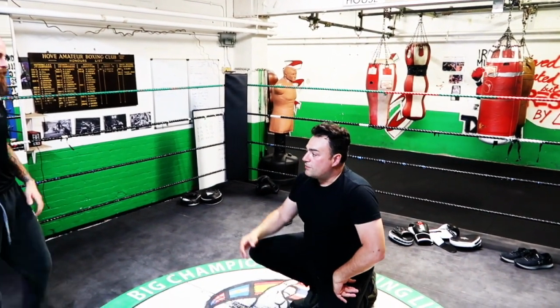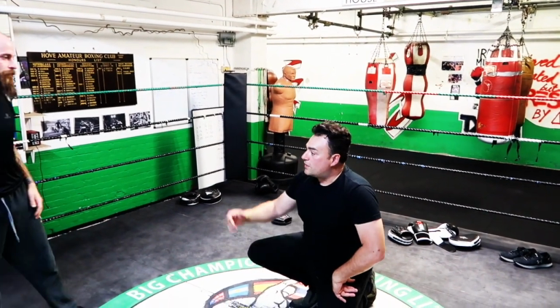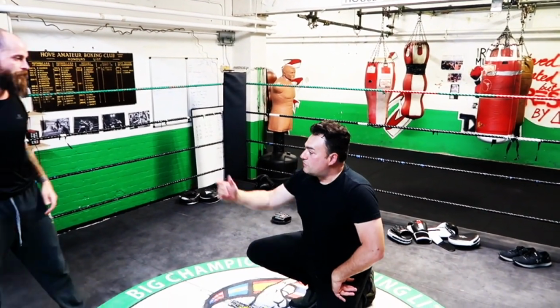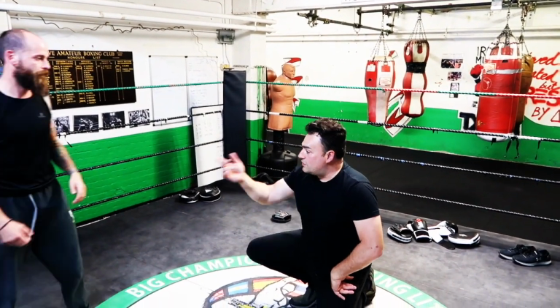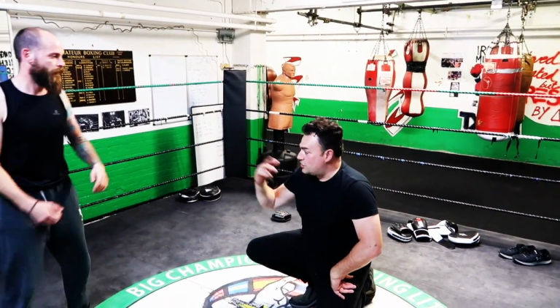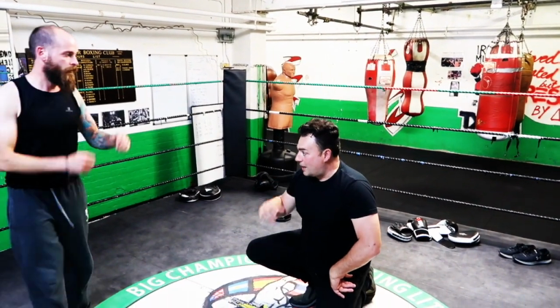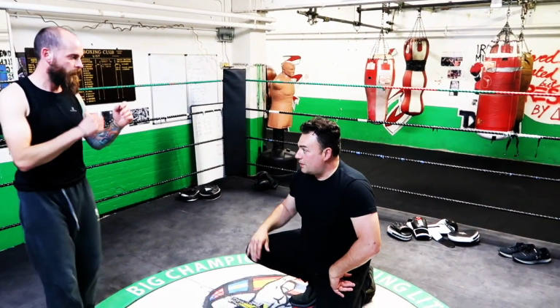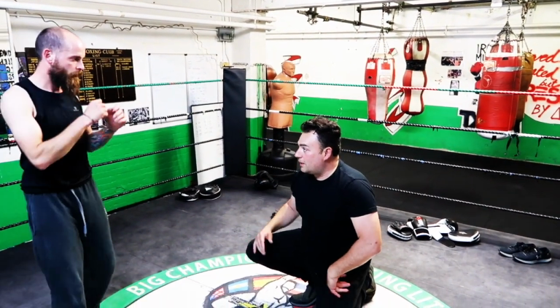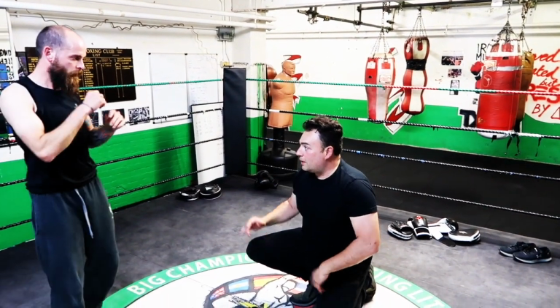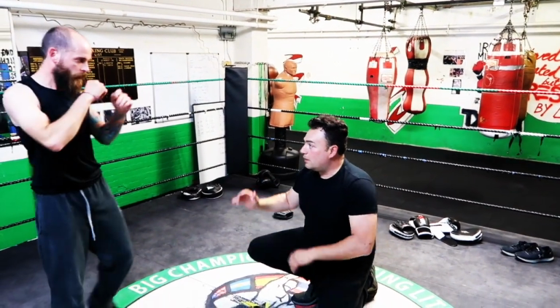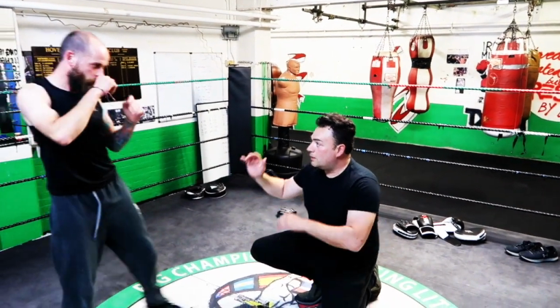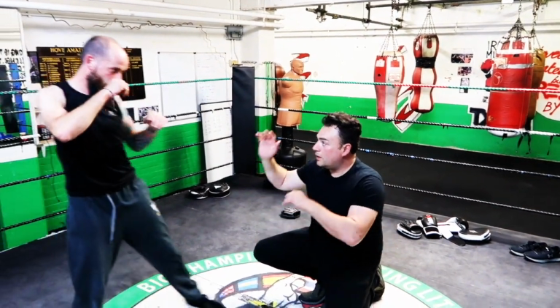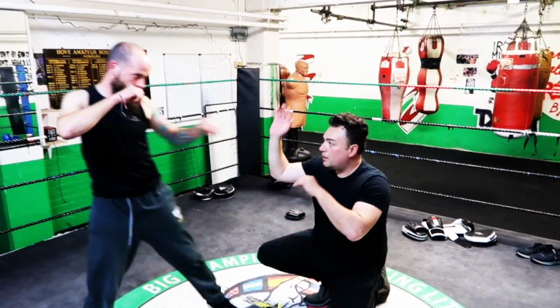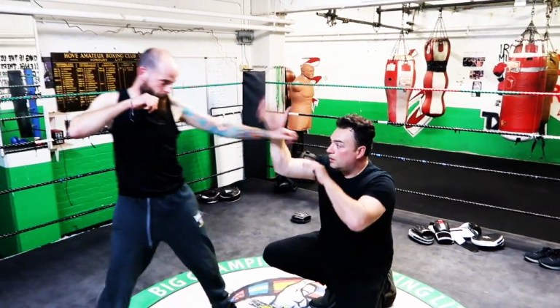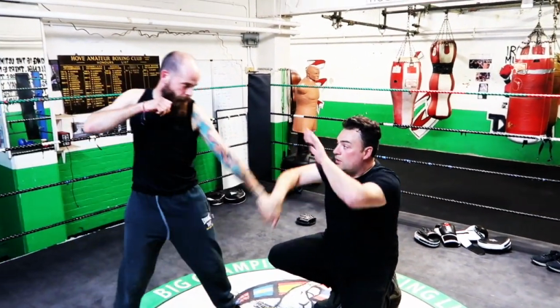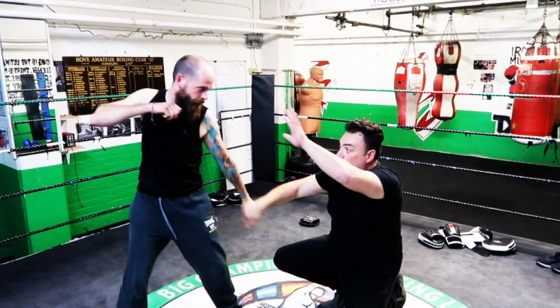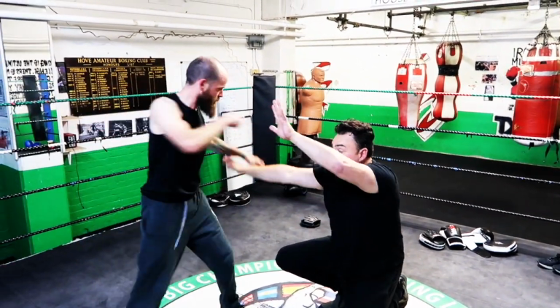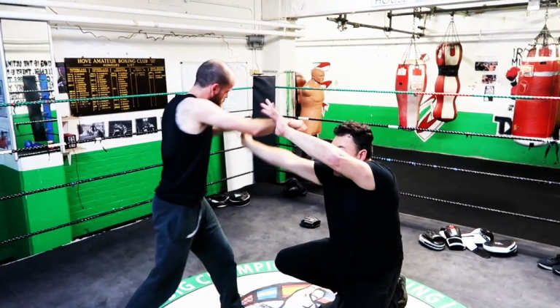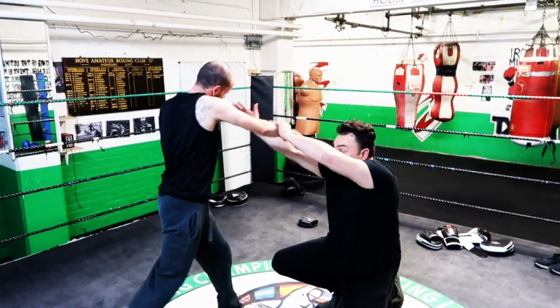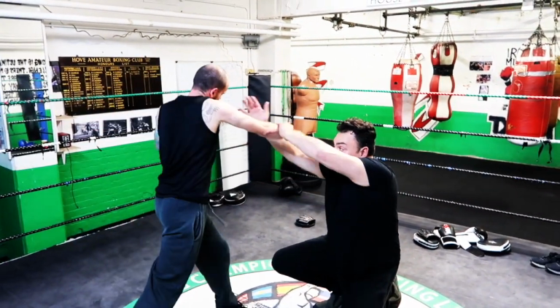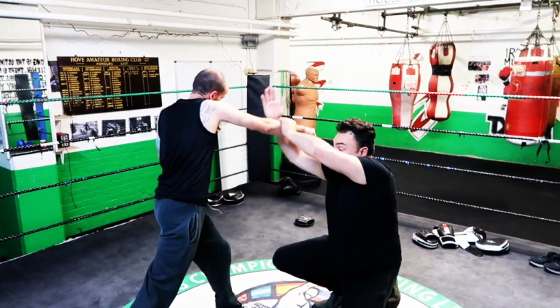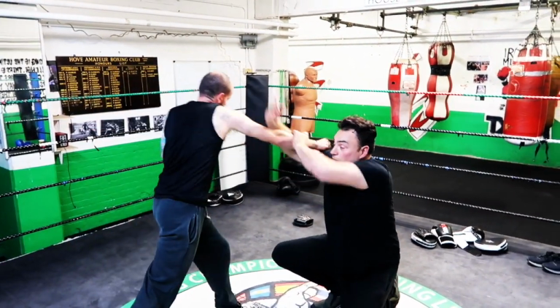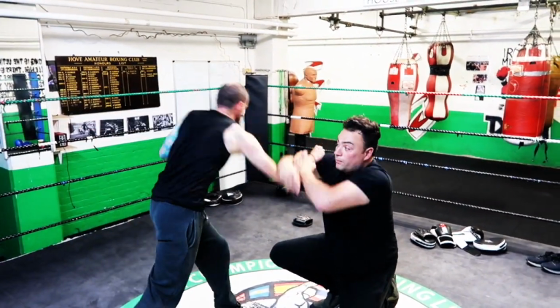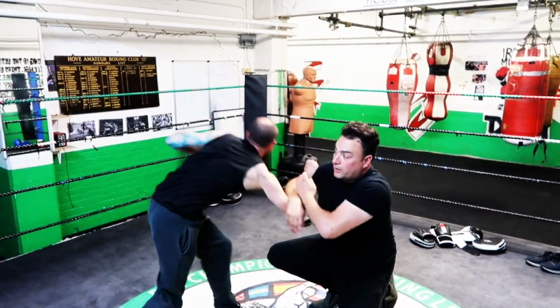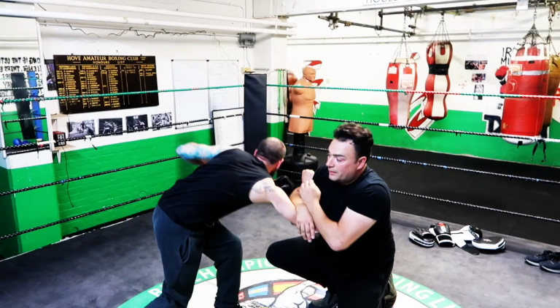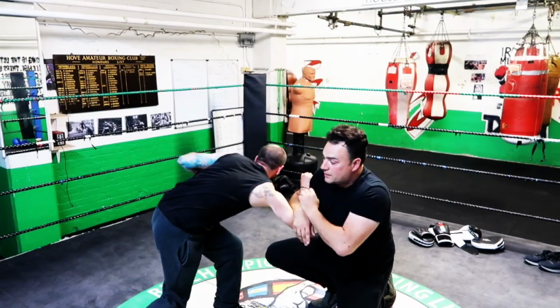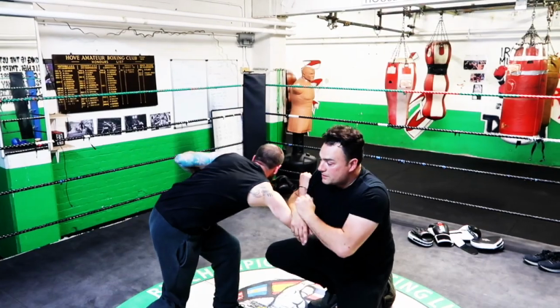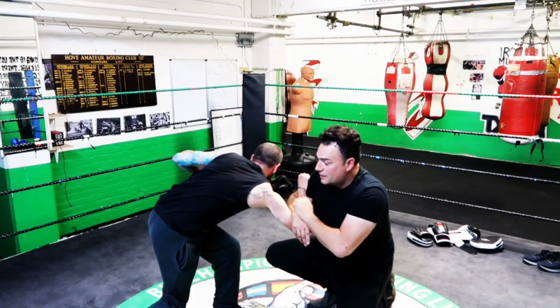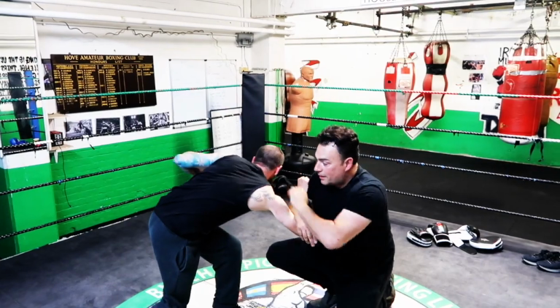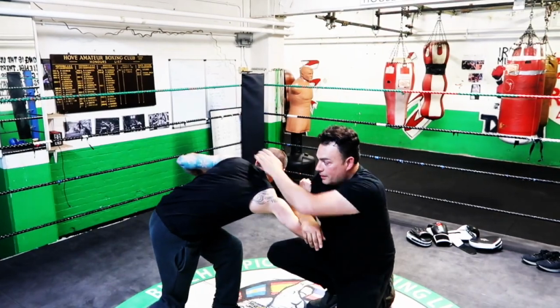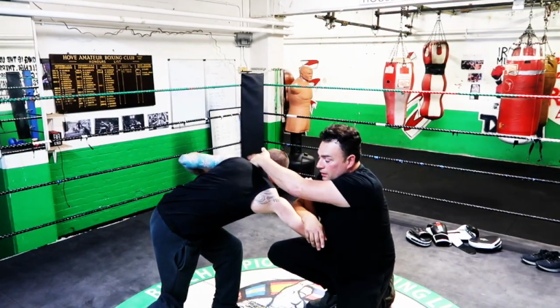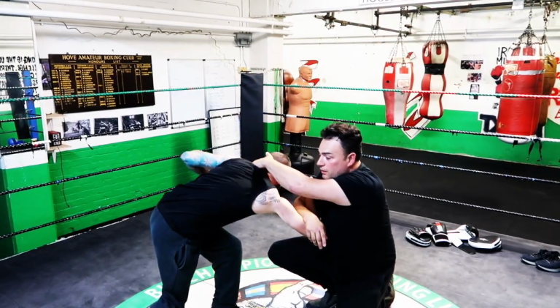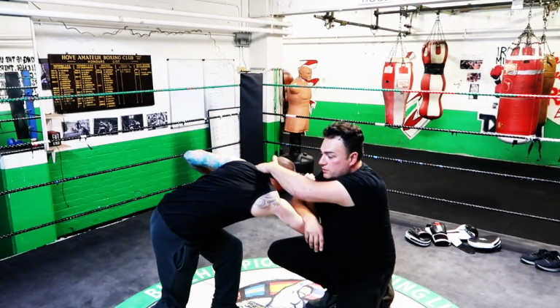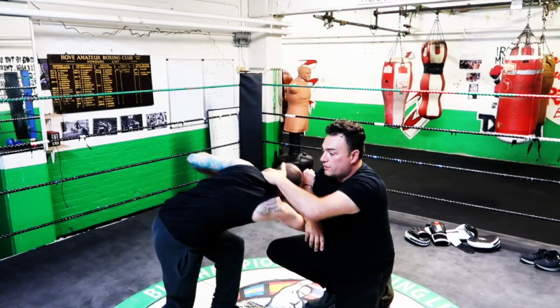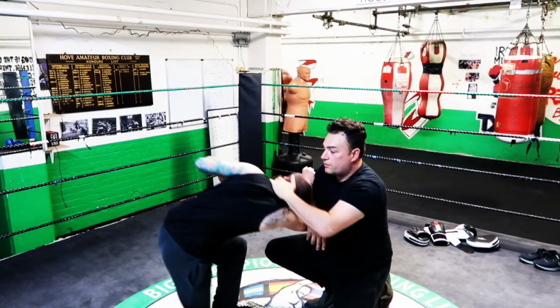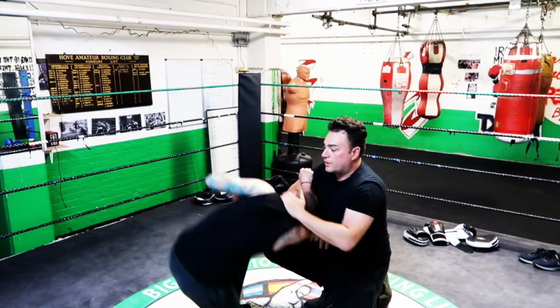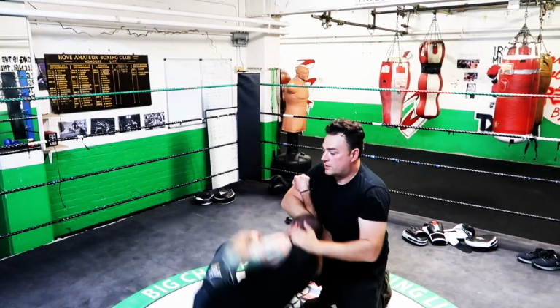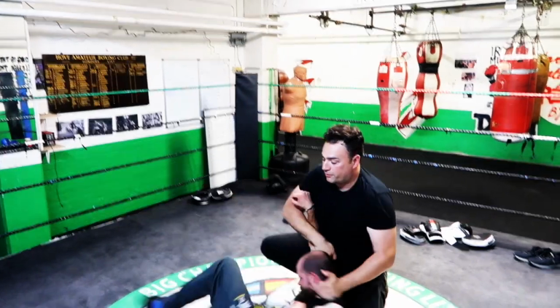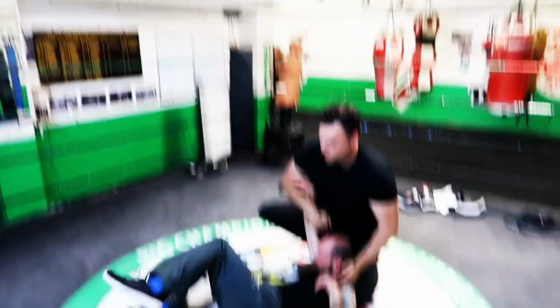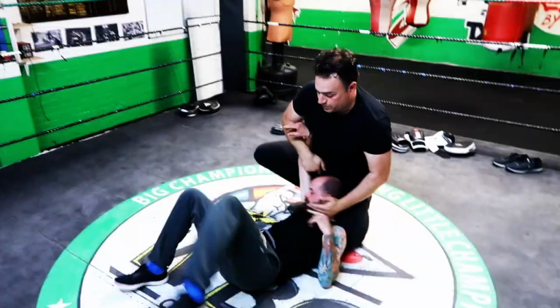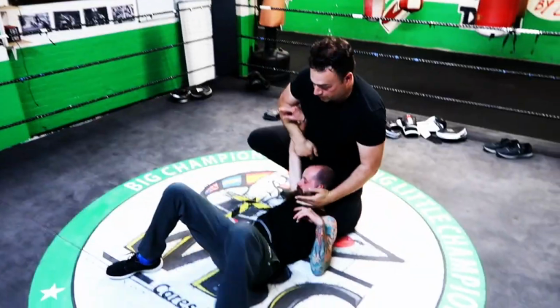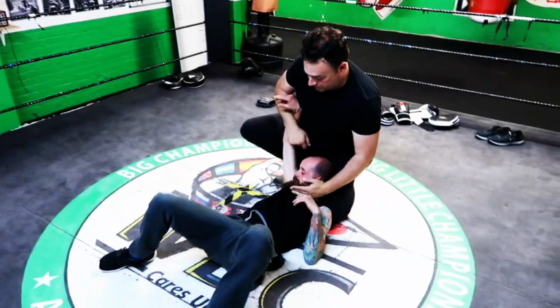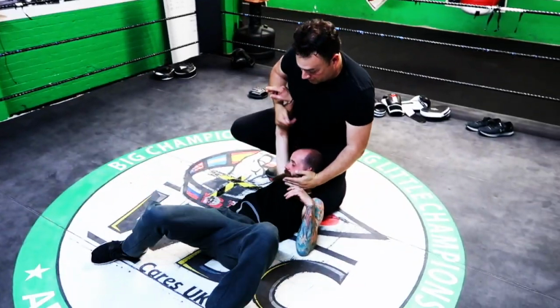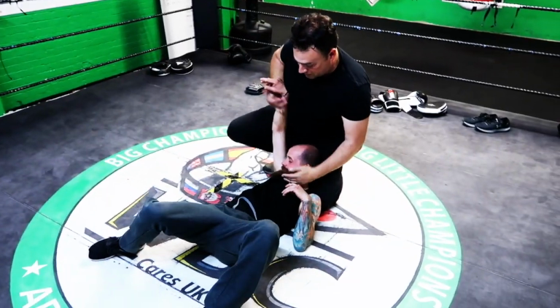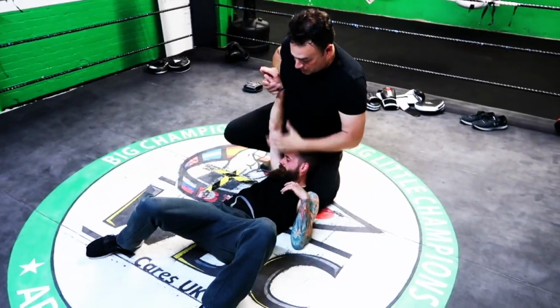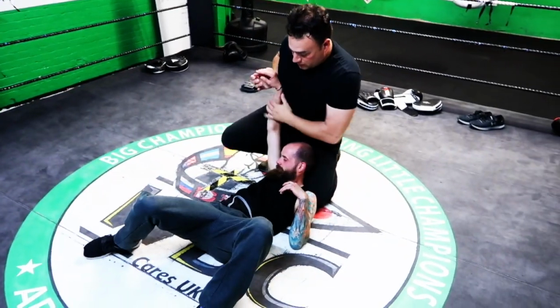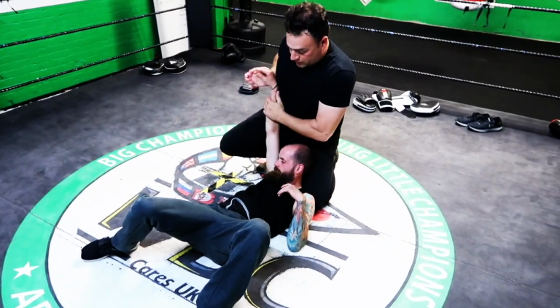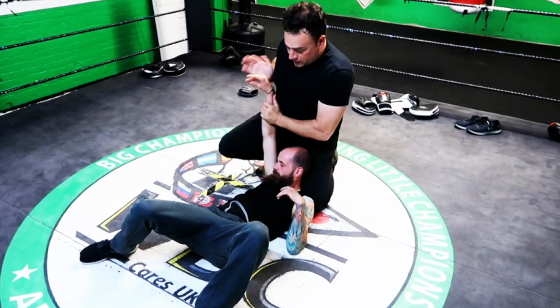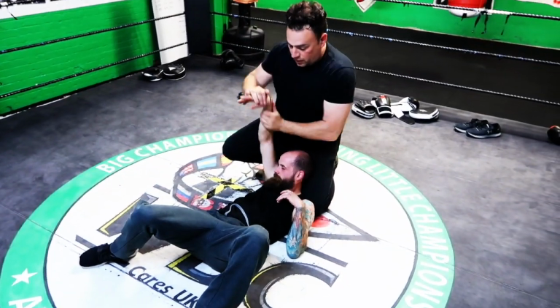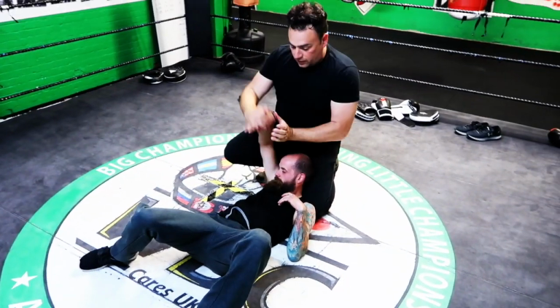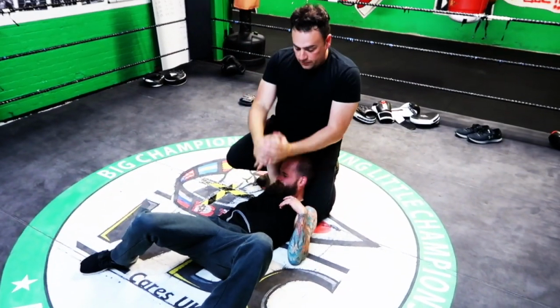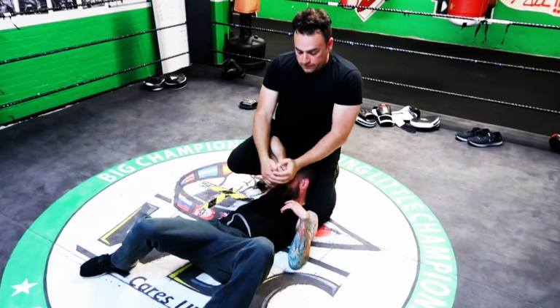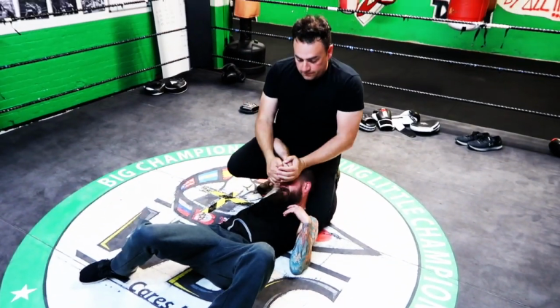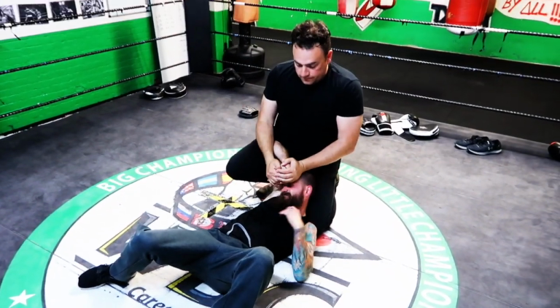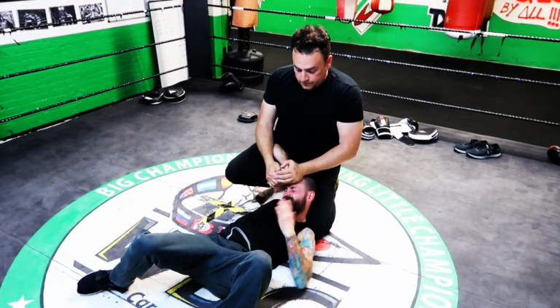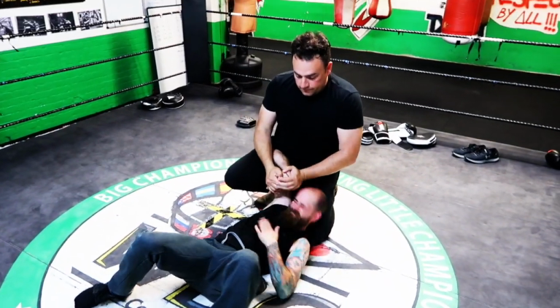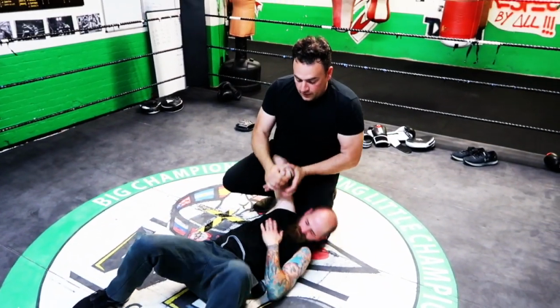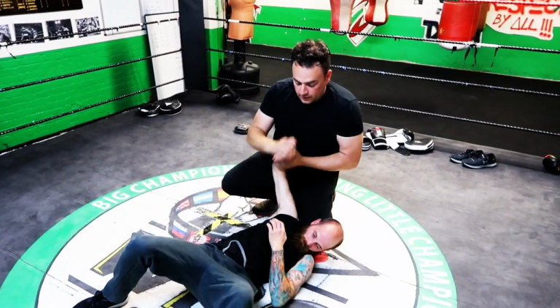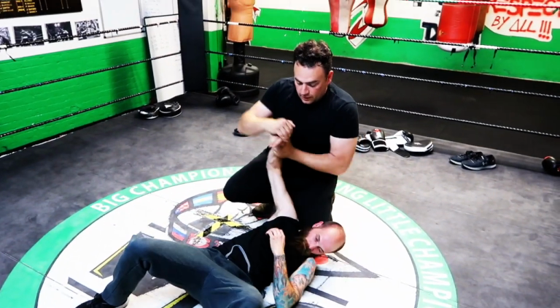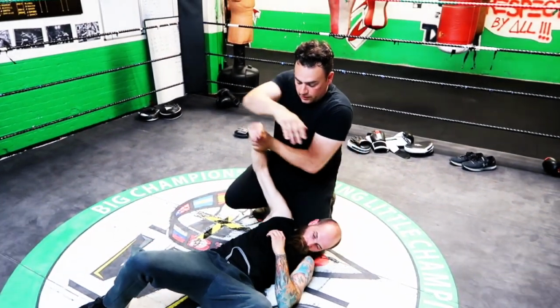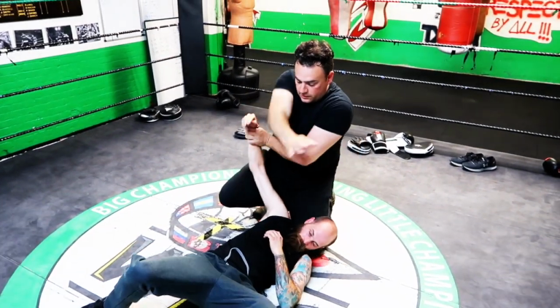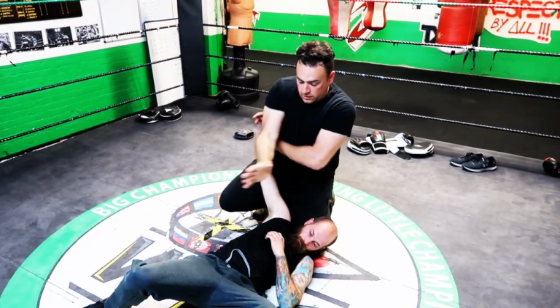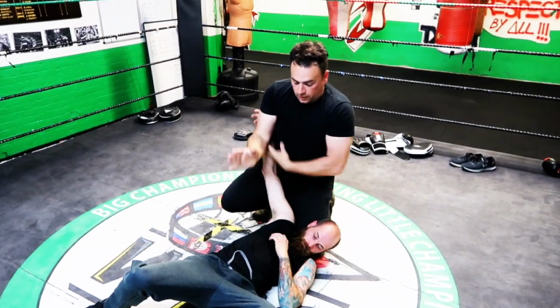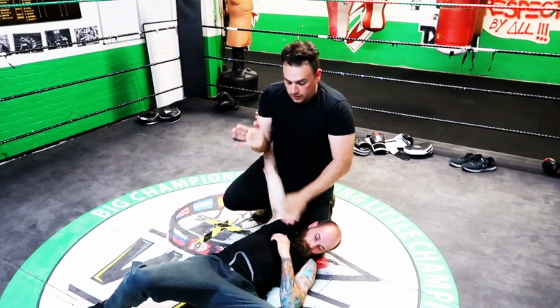So if you guys want to jab here — I can come in, bring him in. I'm in. Look at this lock. Look at this lock.